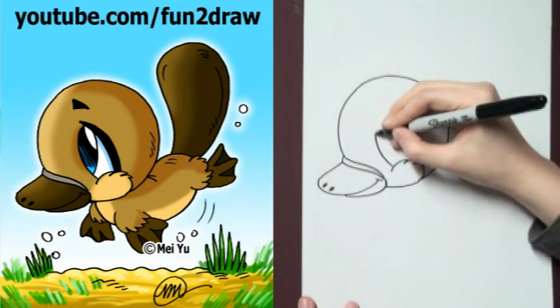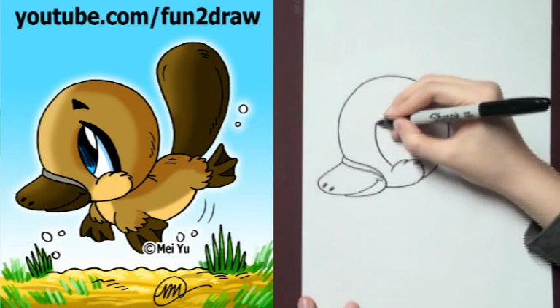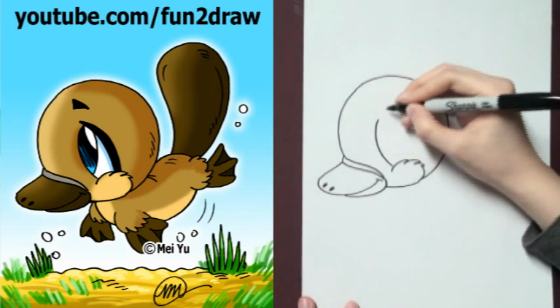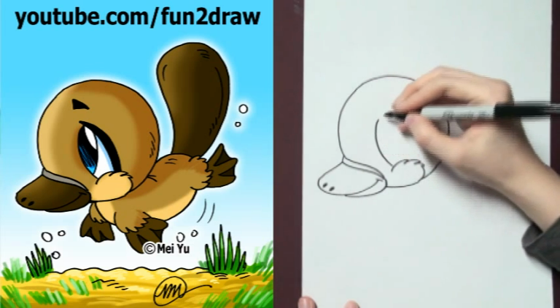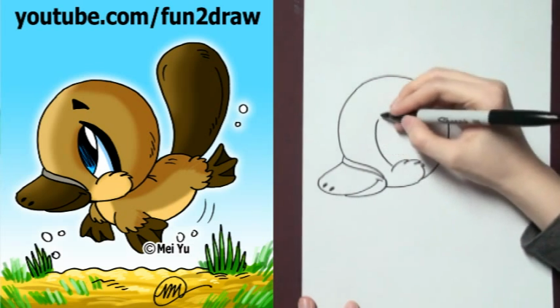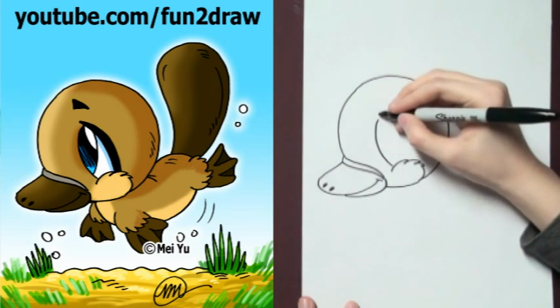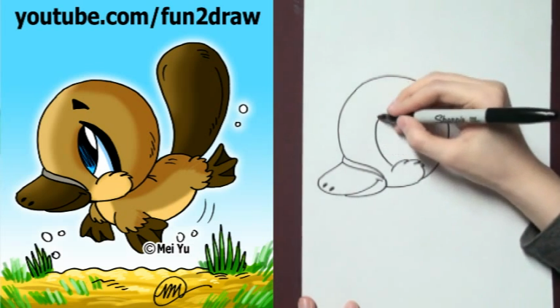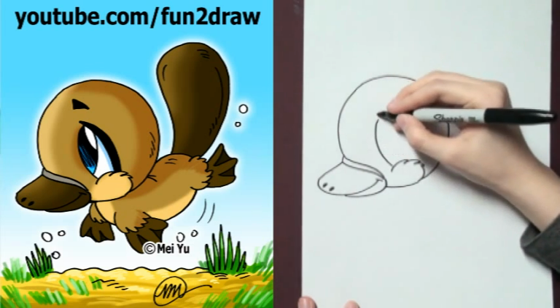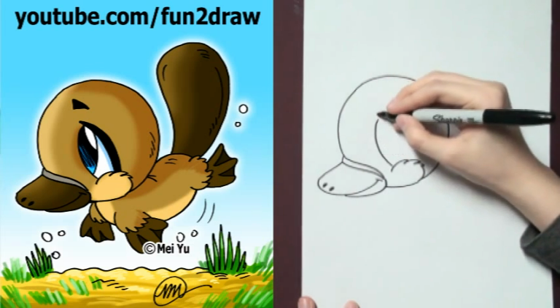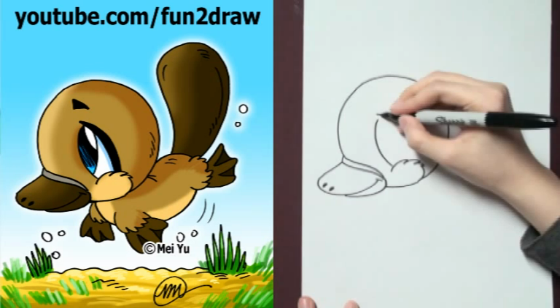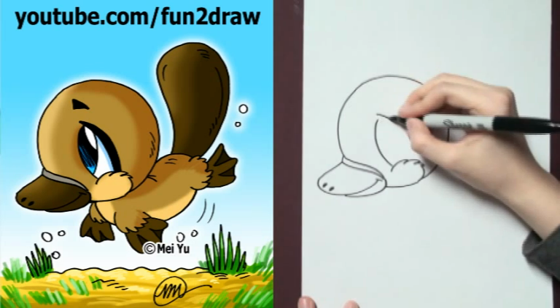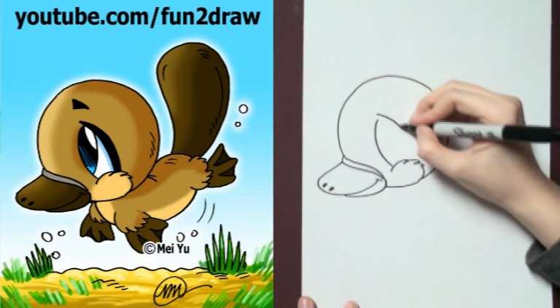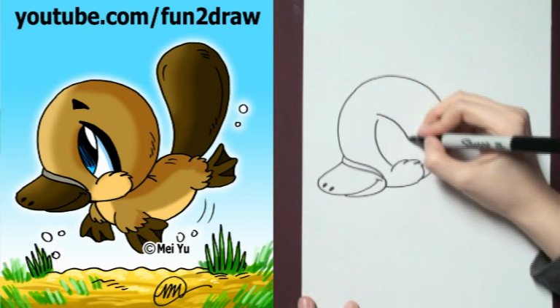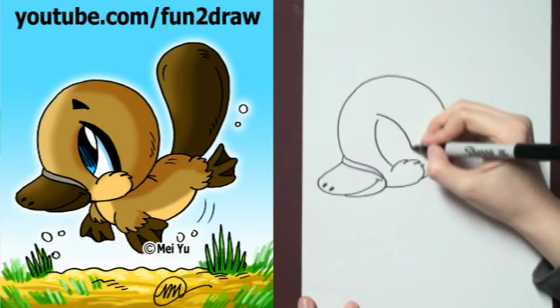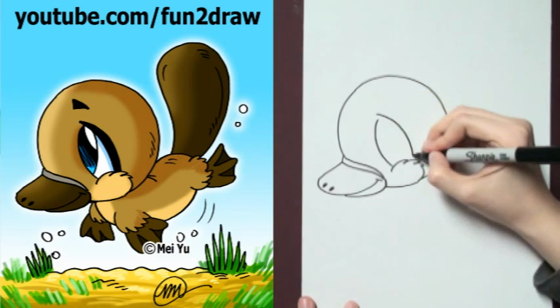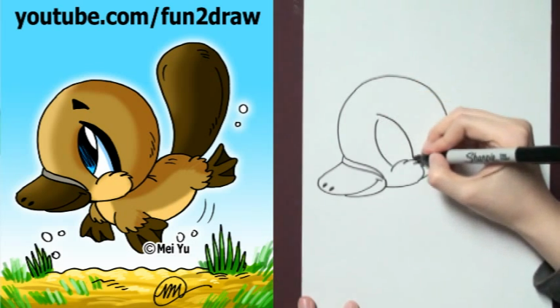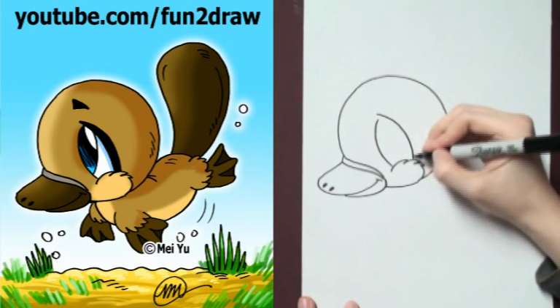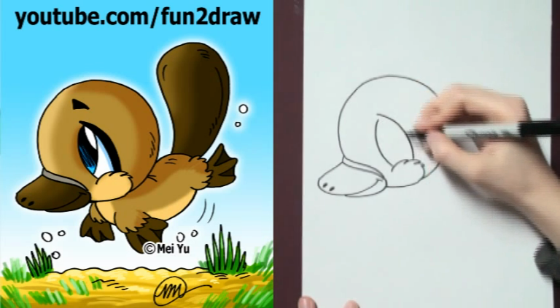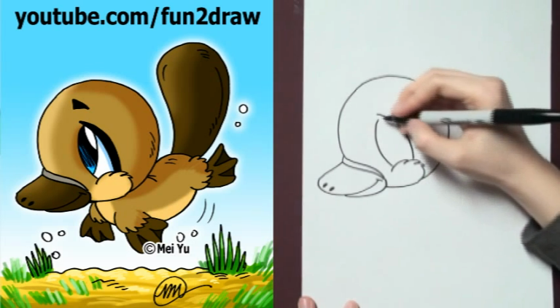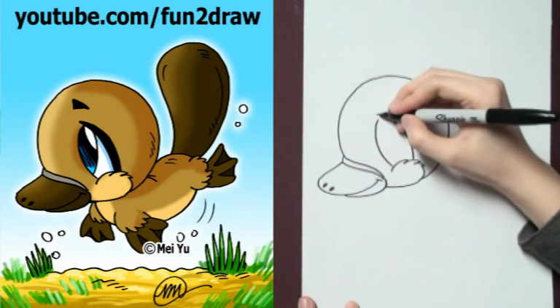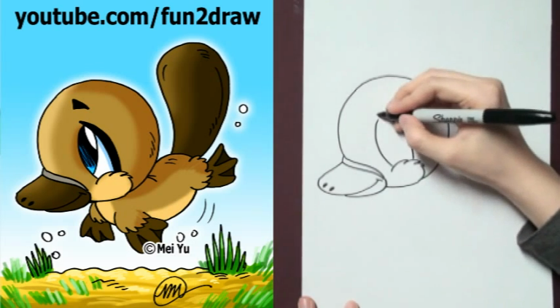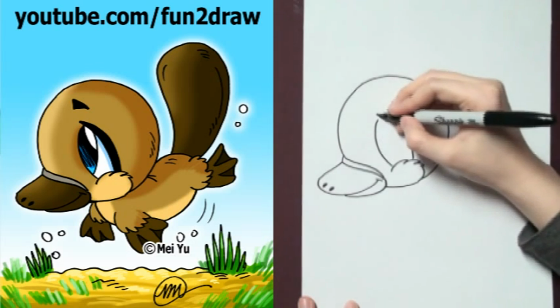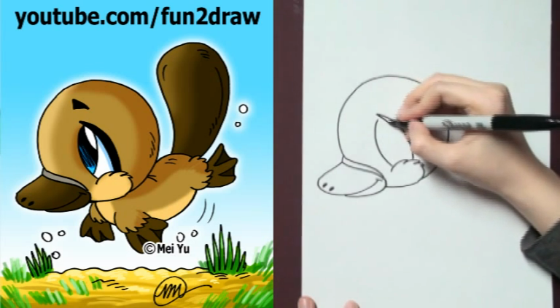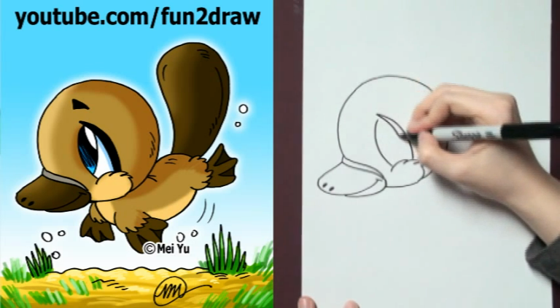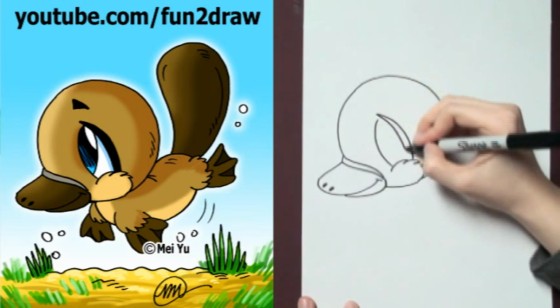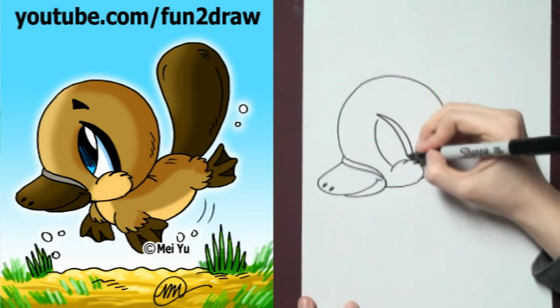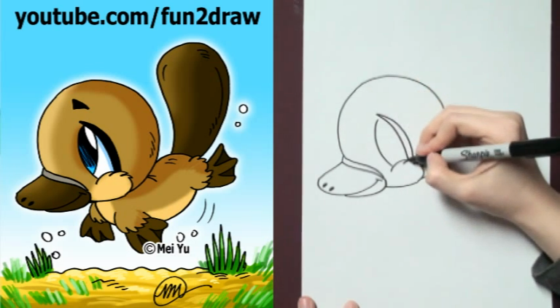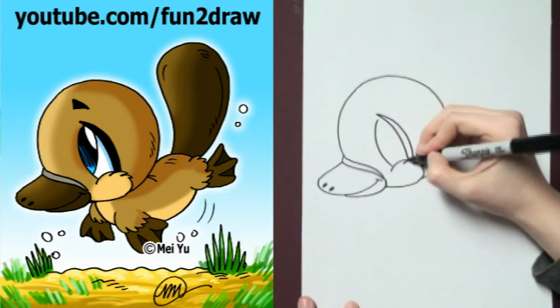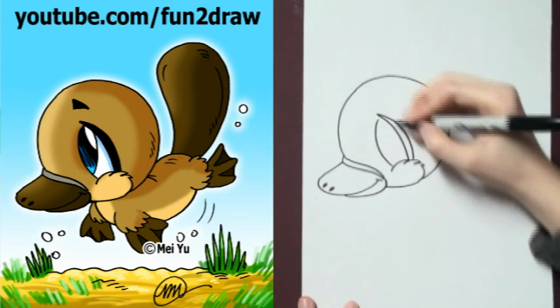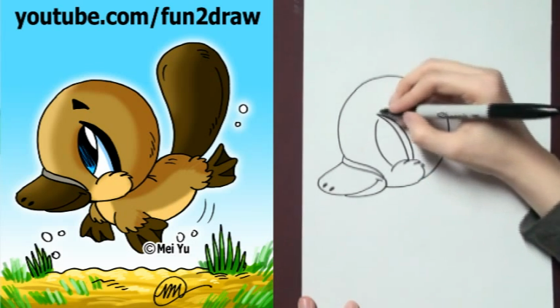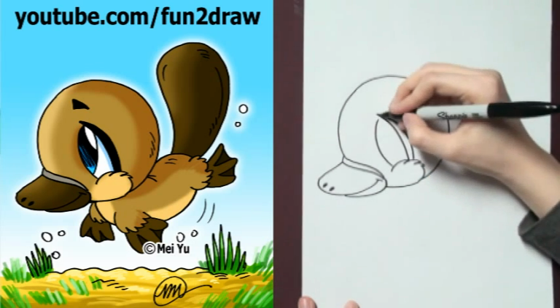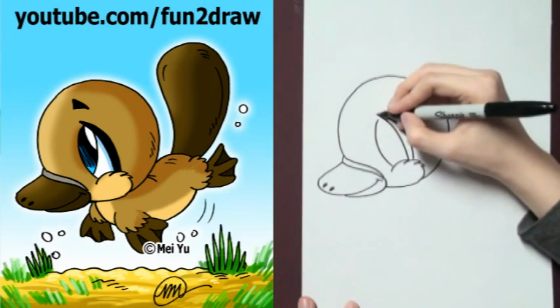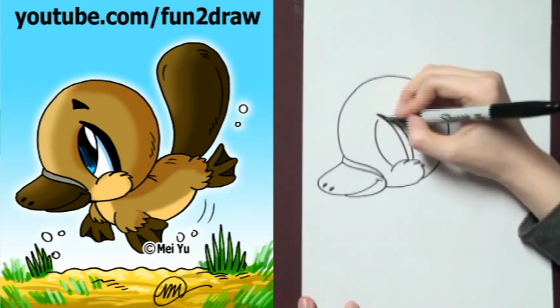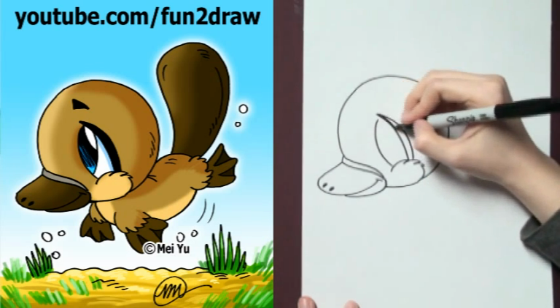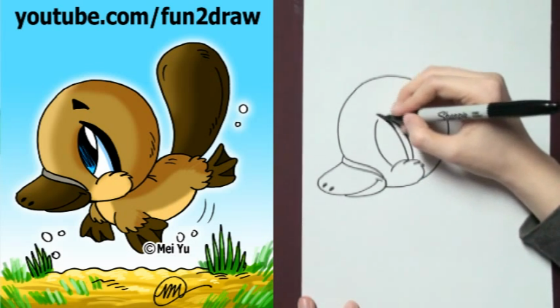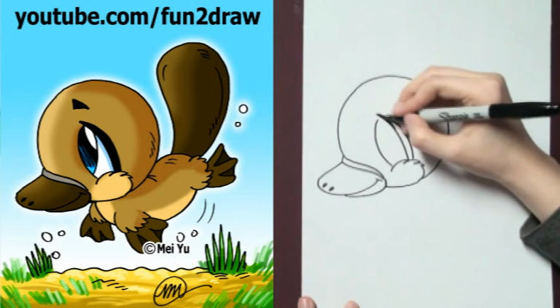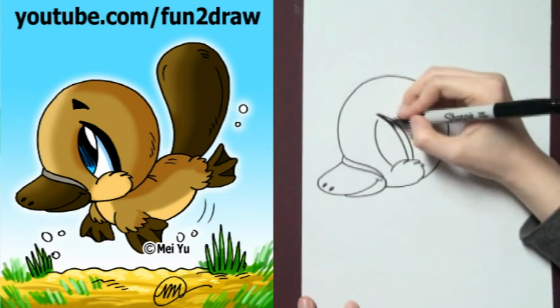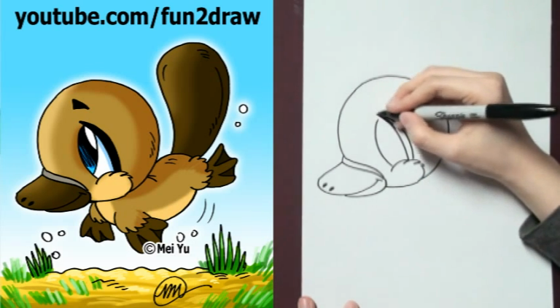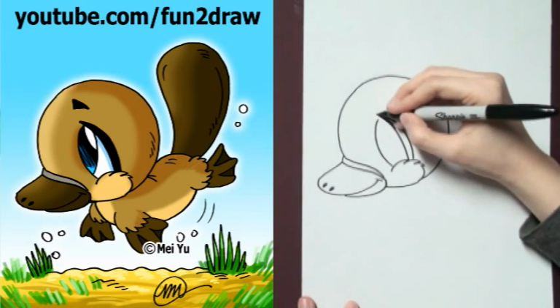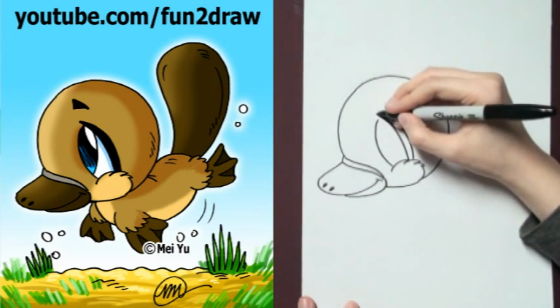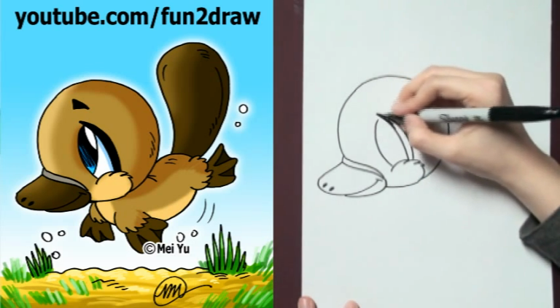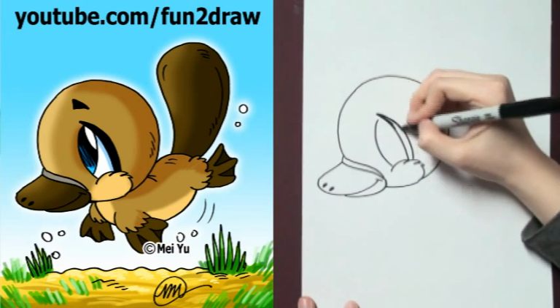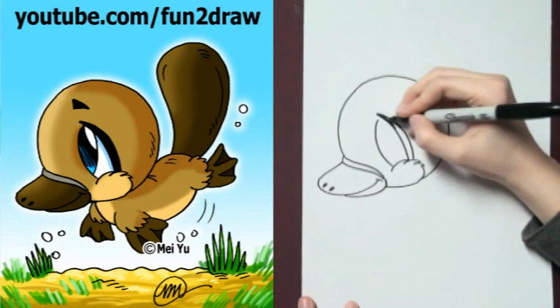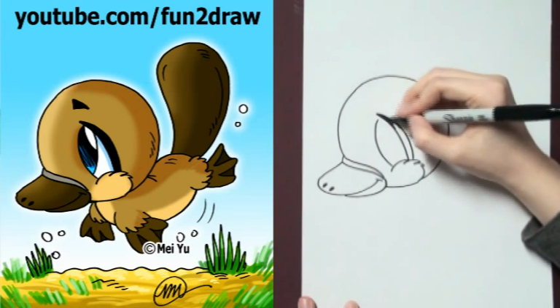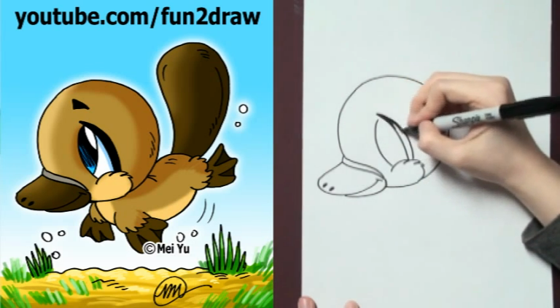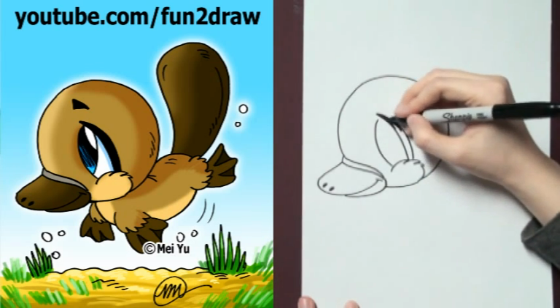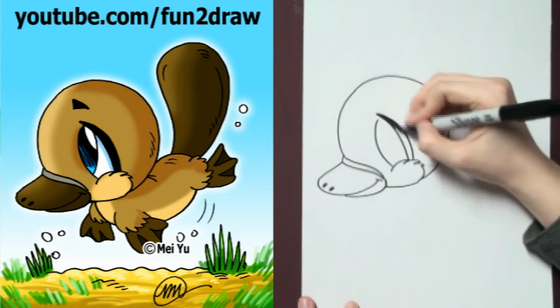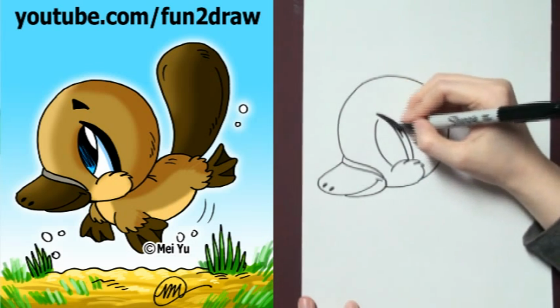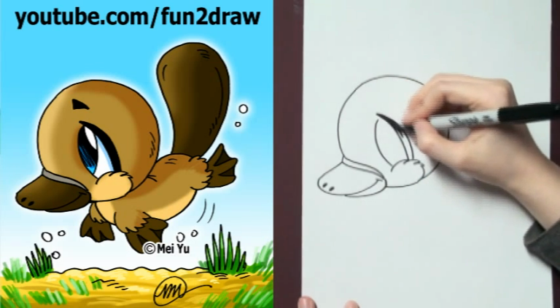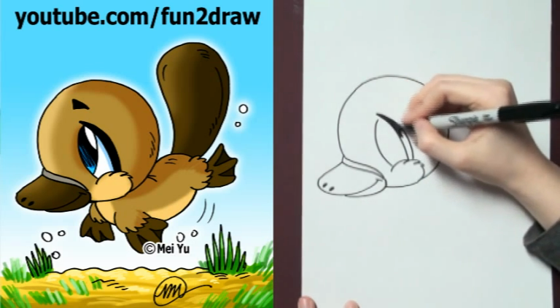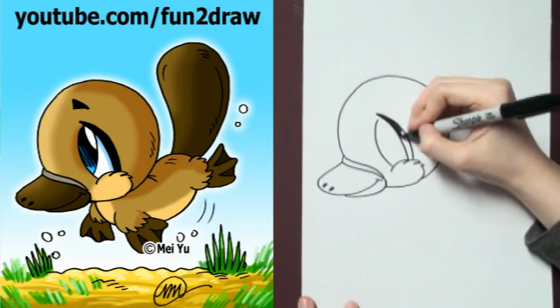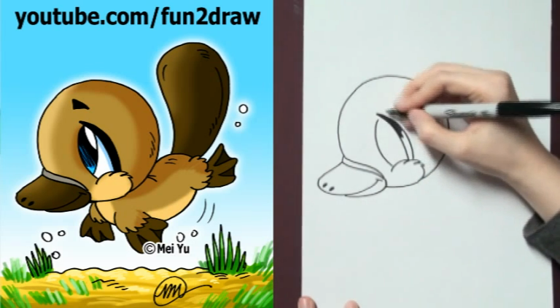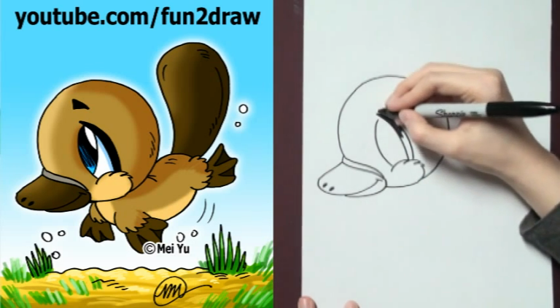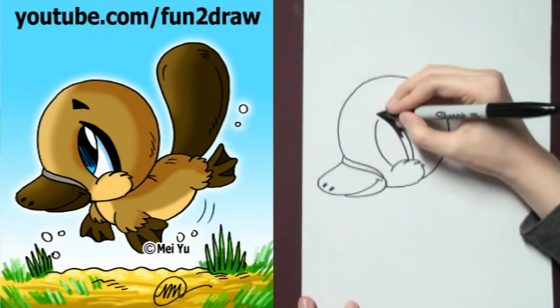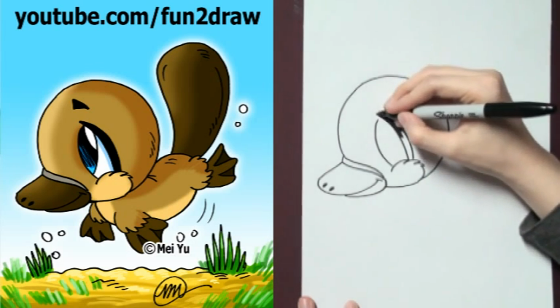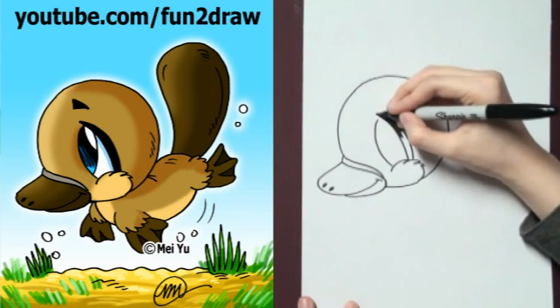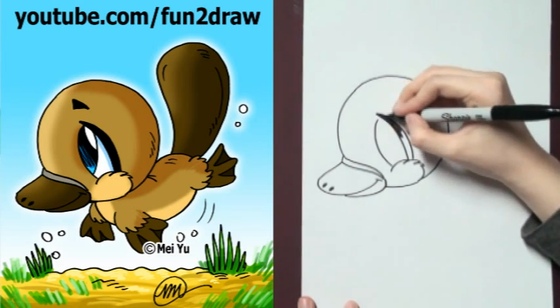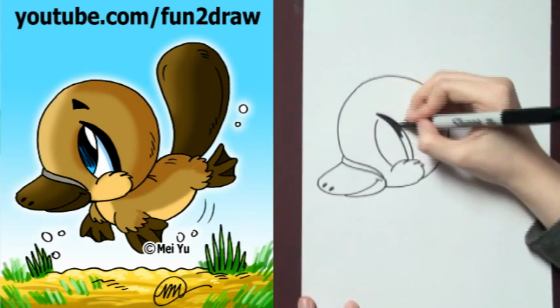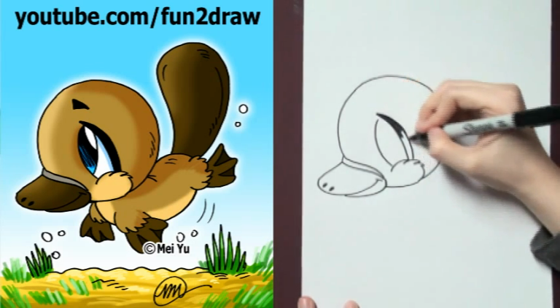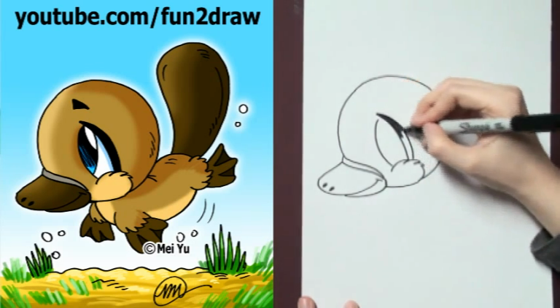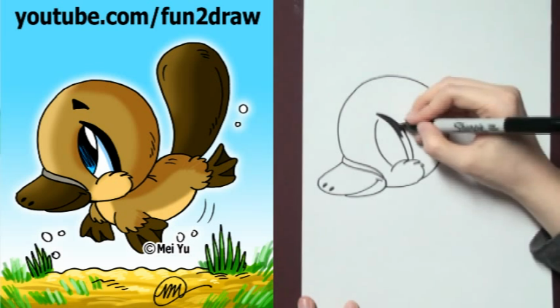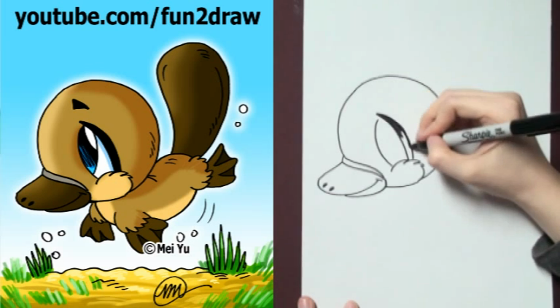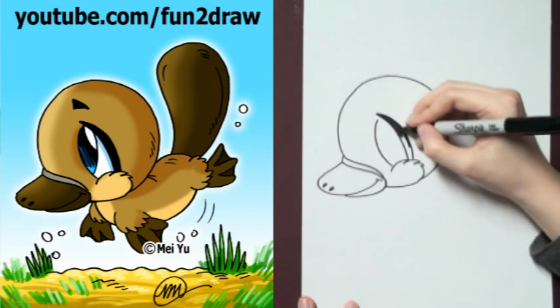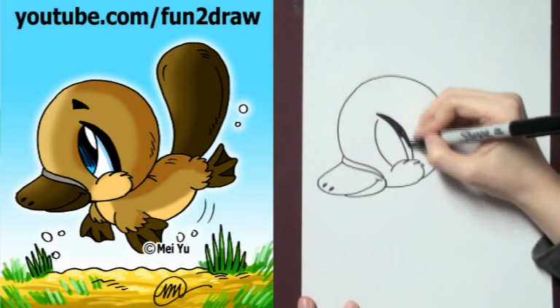Now I'm going to add a big eye, and you can shade parts of it in so it stands out.